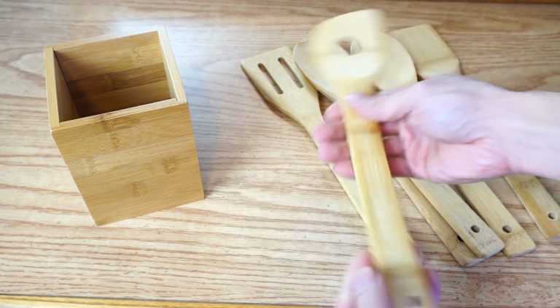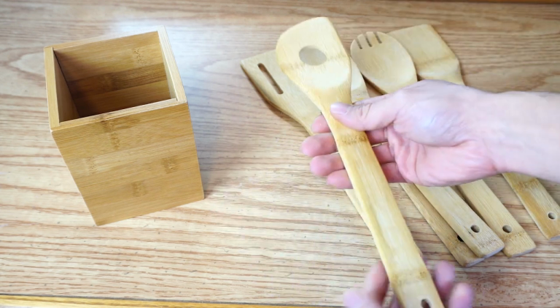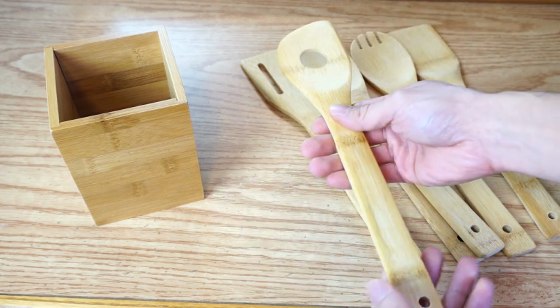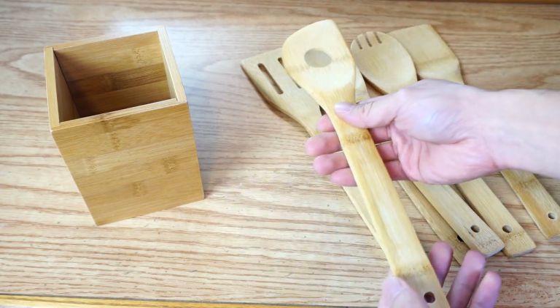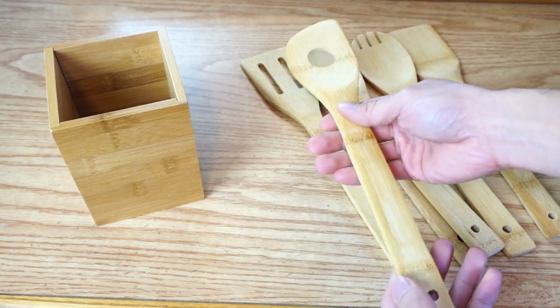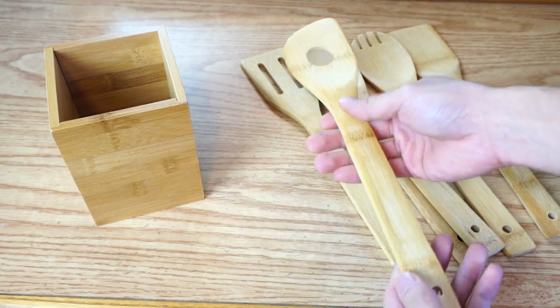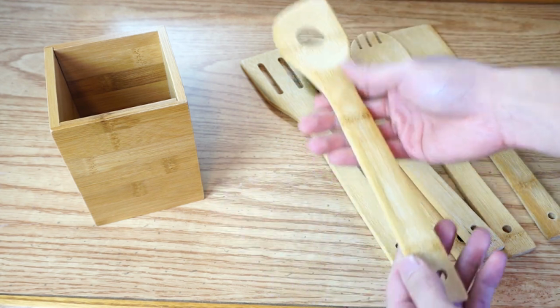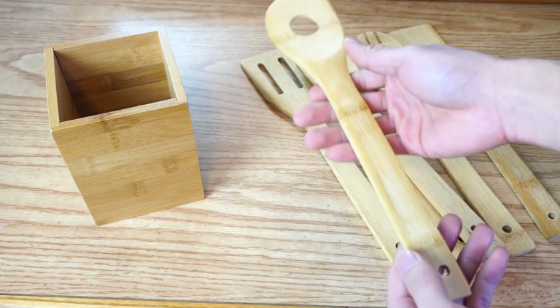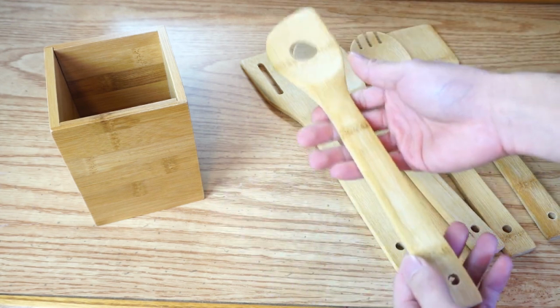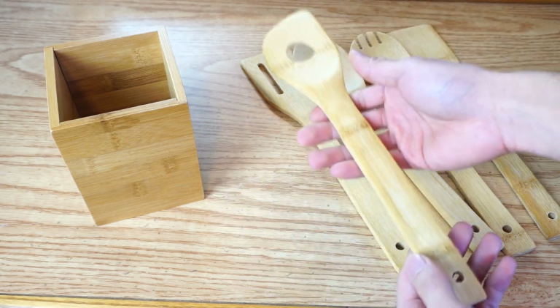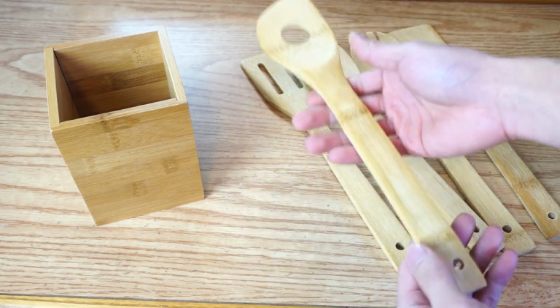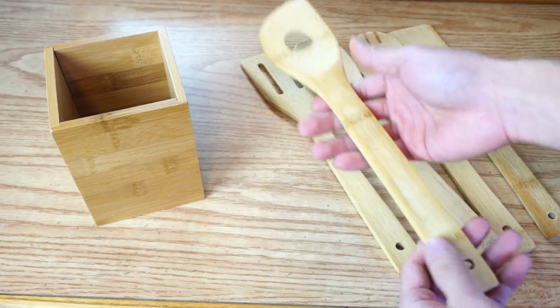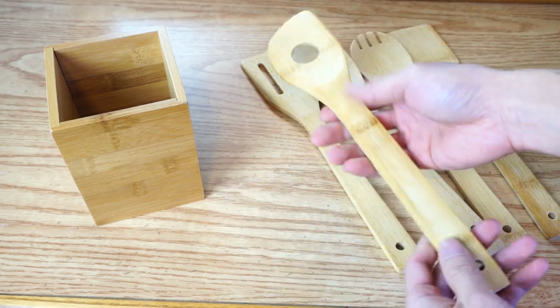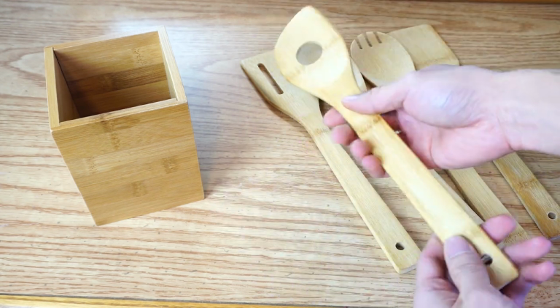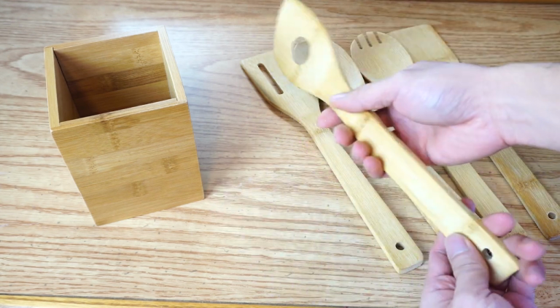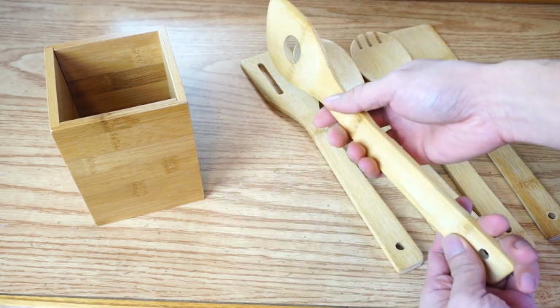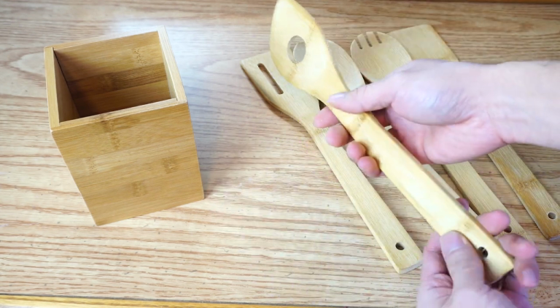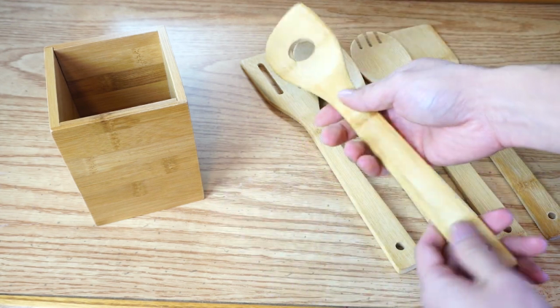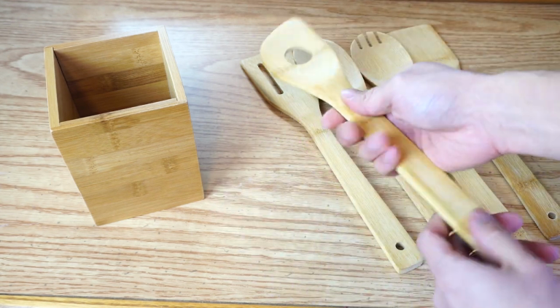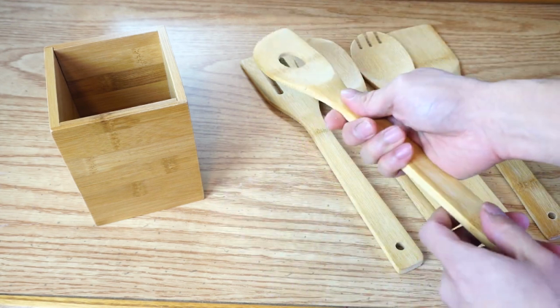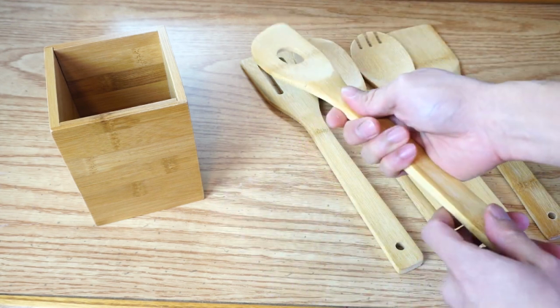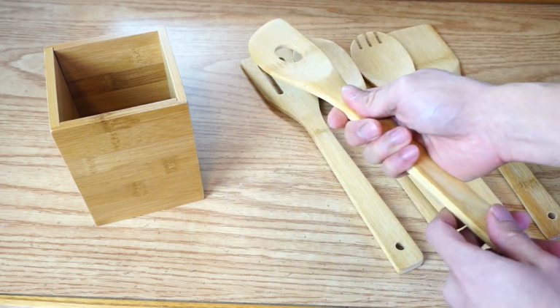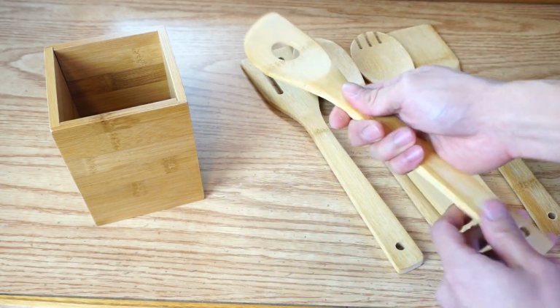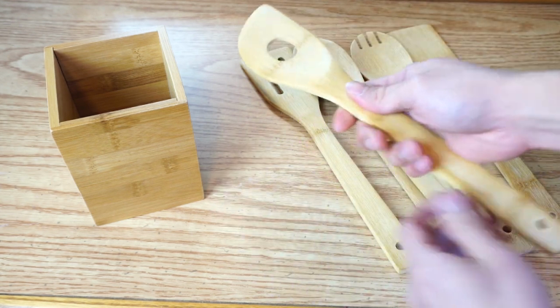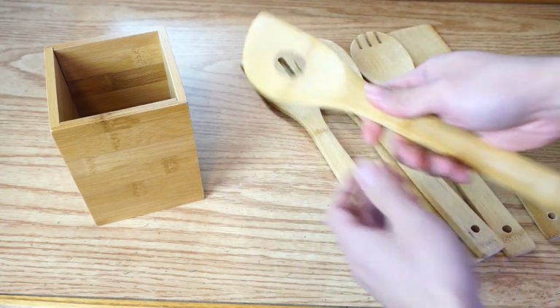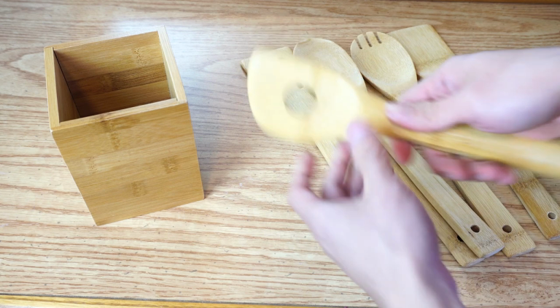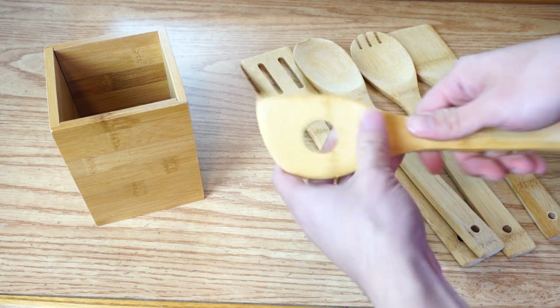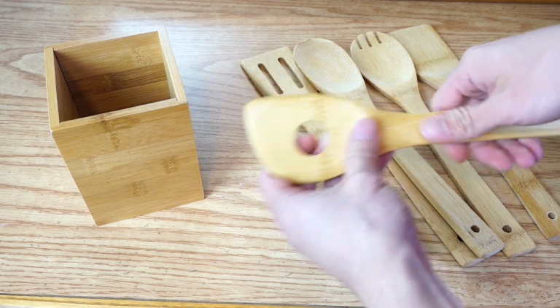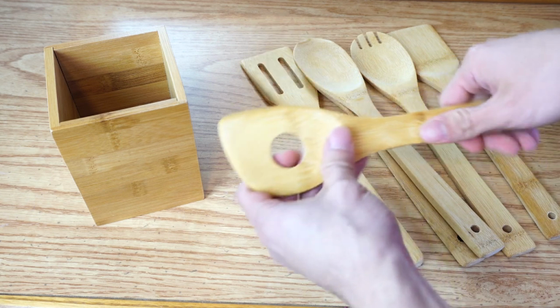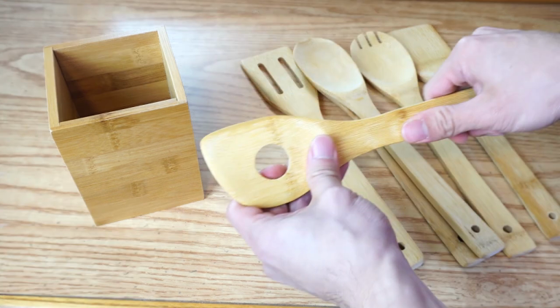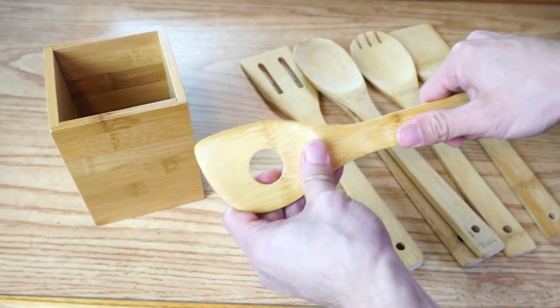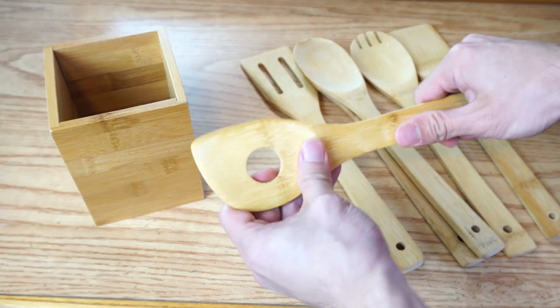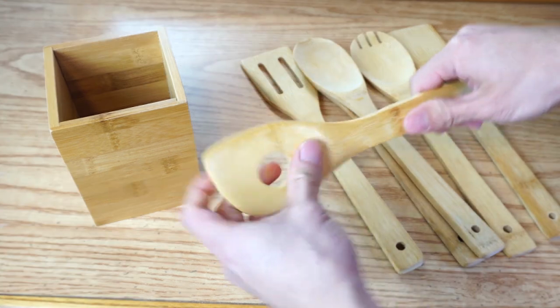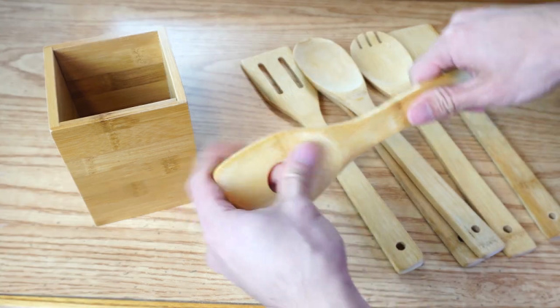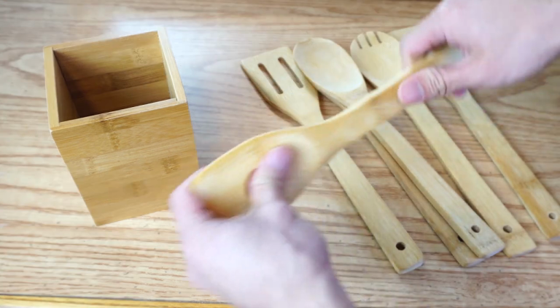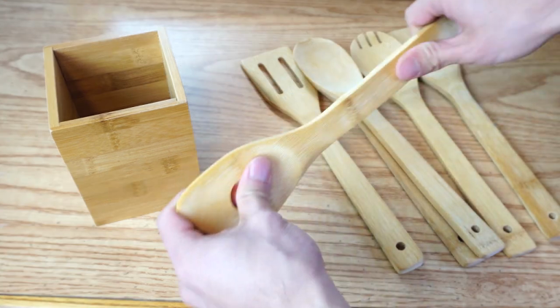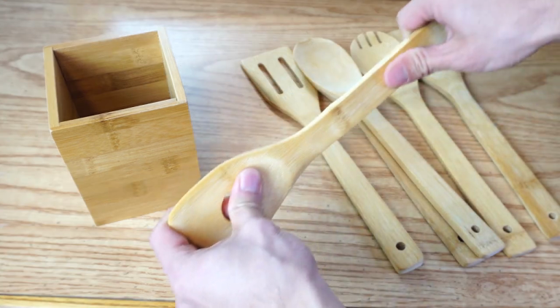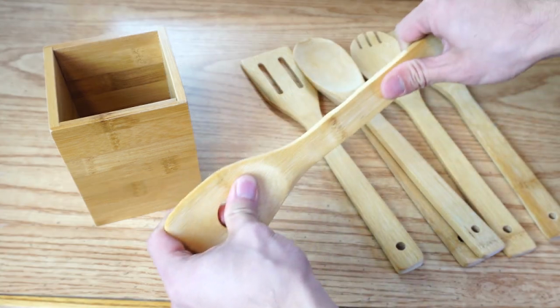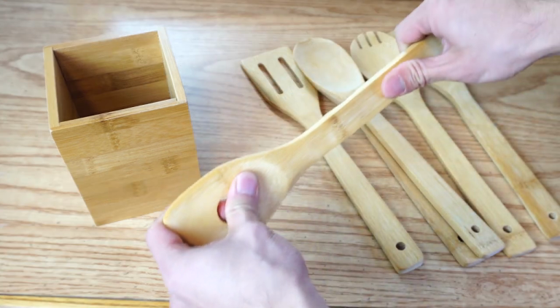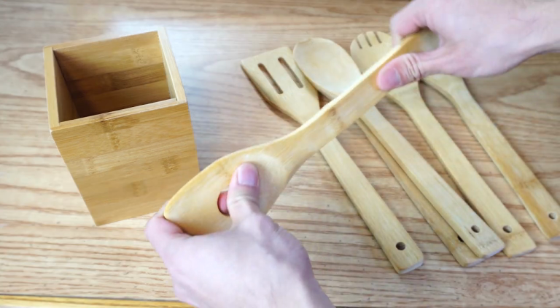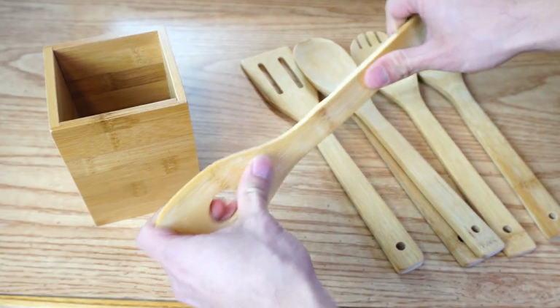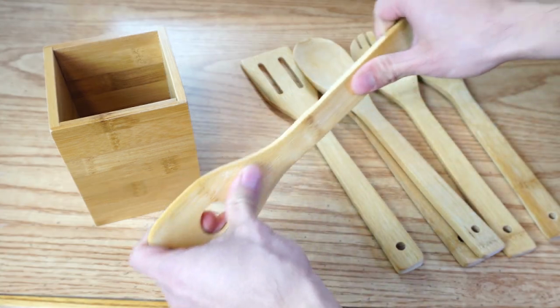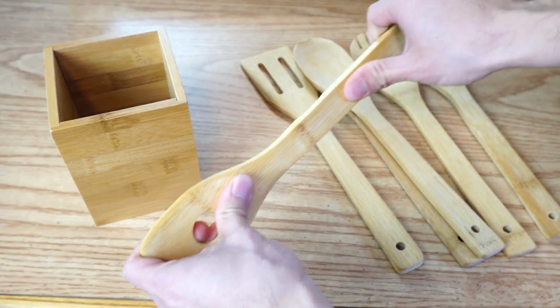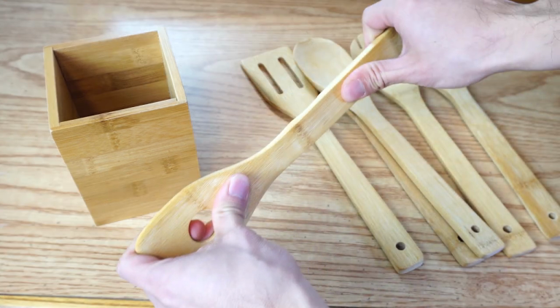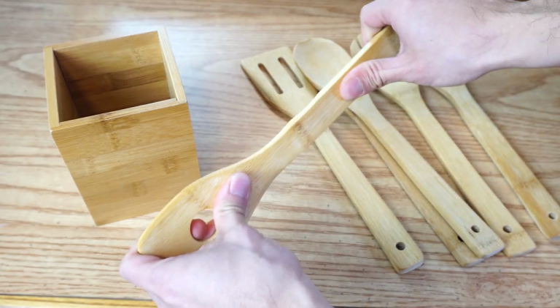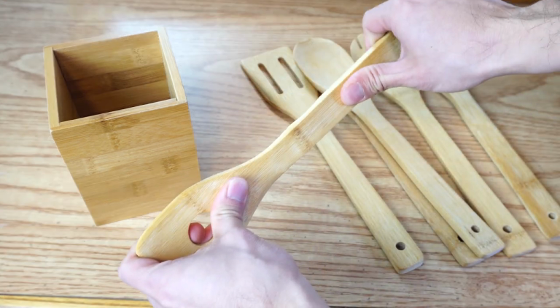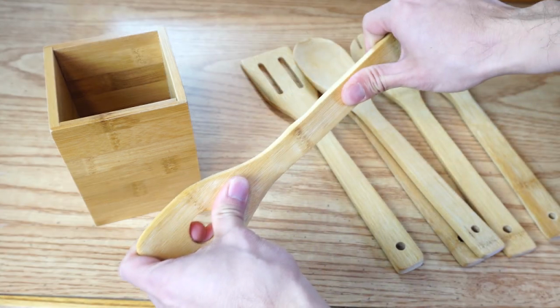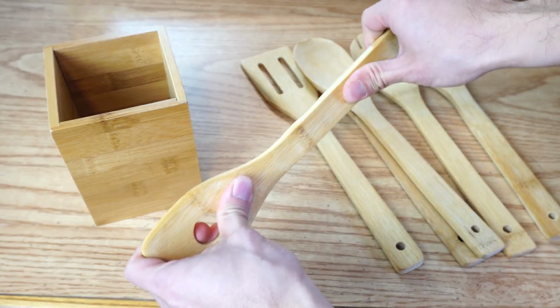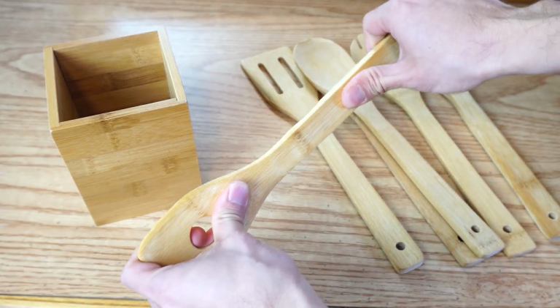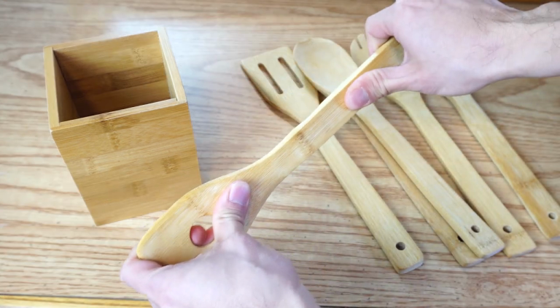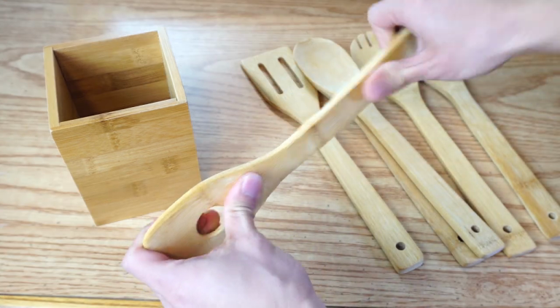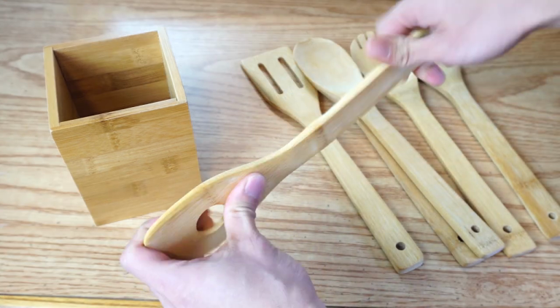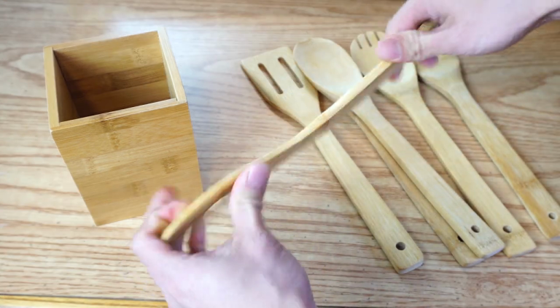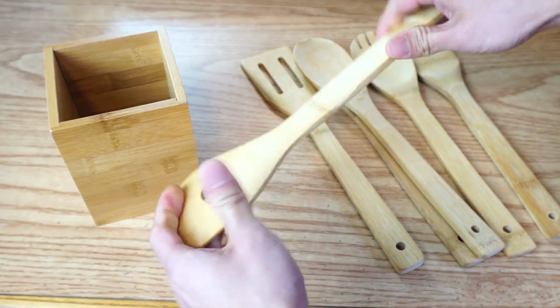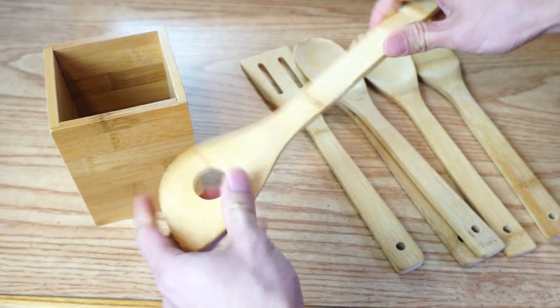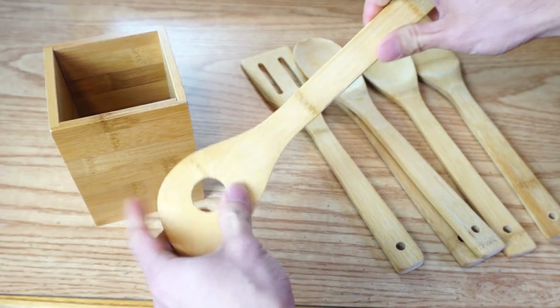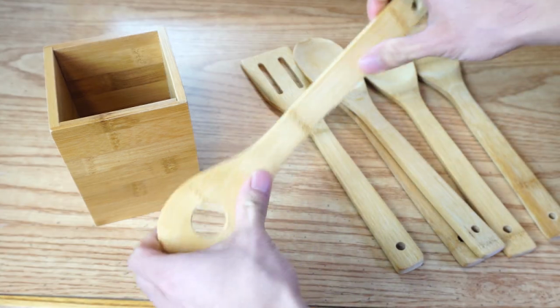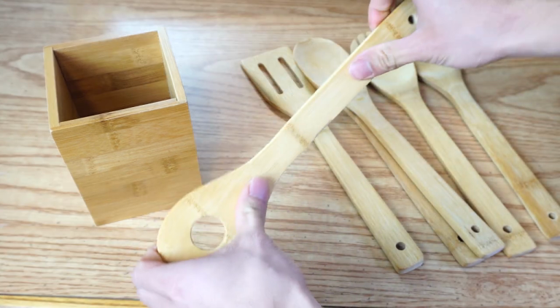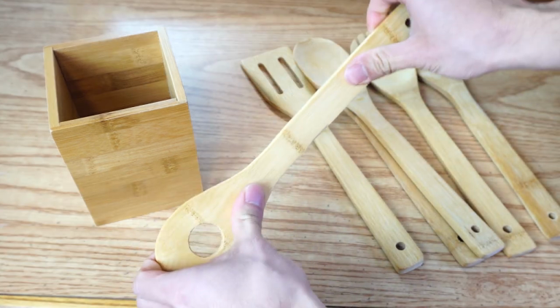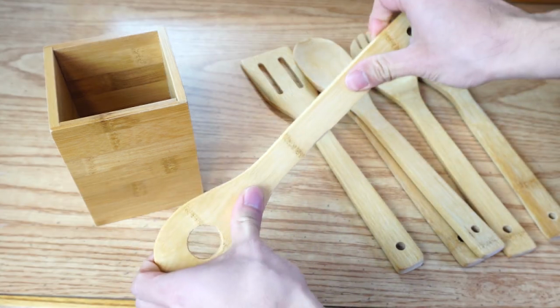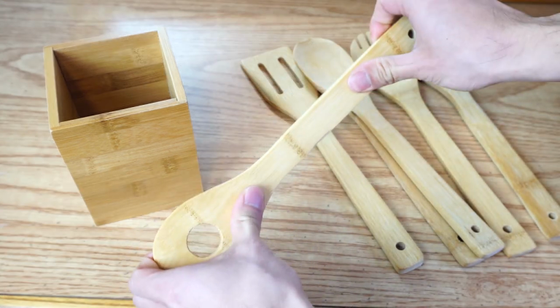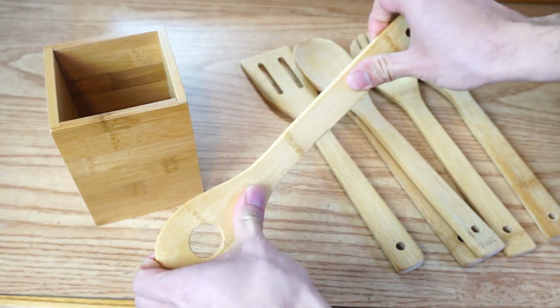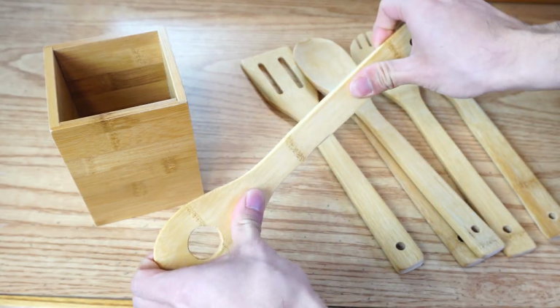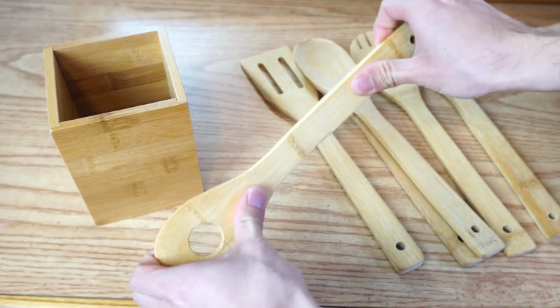These utensils are really lightweight, yet feel sturdy and durable. The bamboo wood doesn't flex or bend and feels strong.